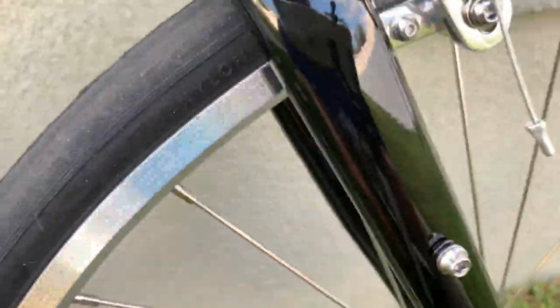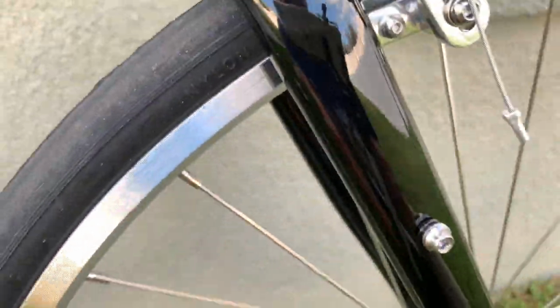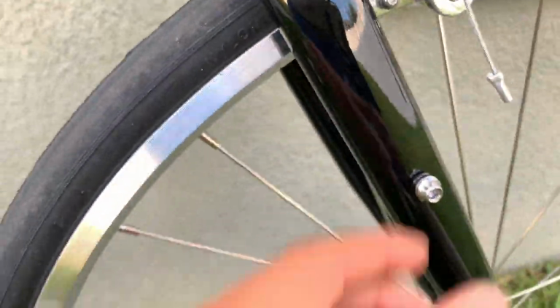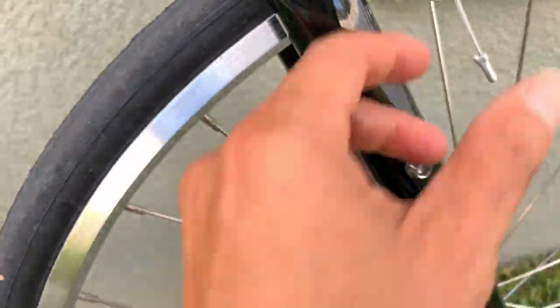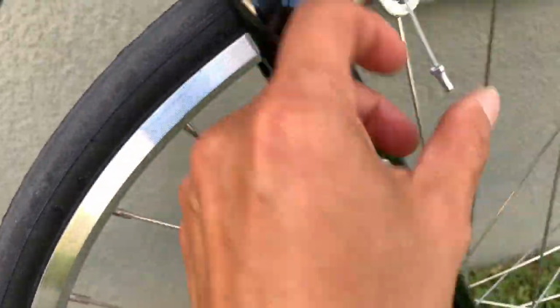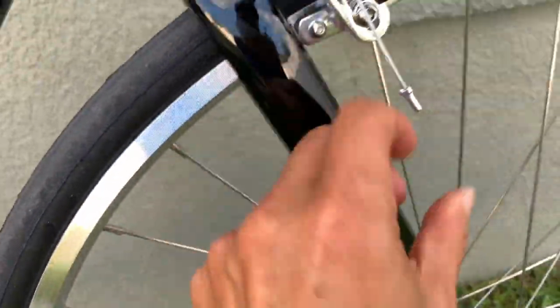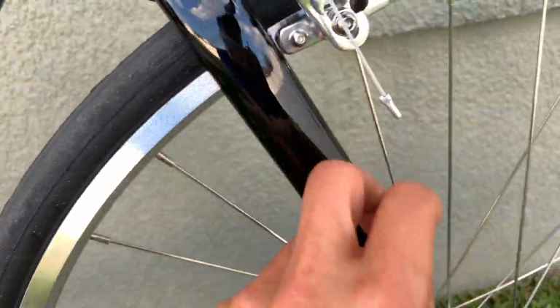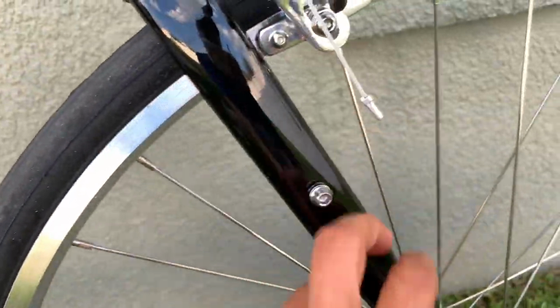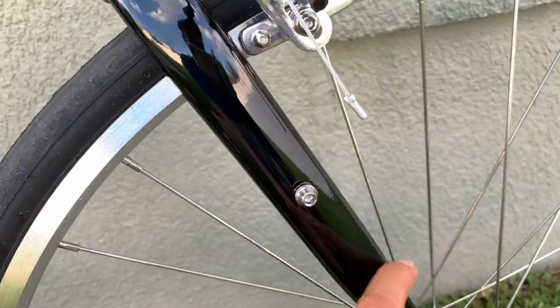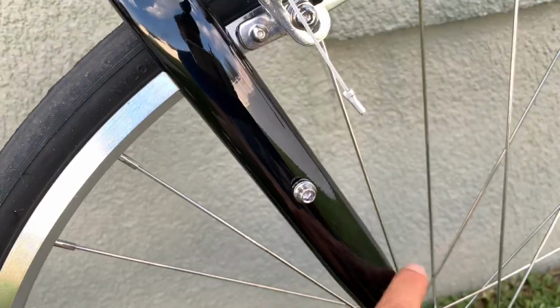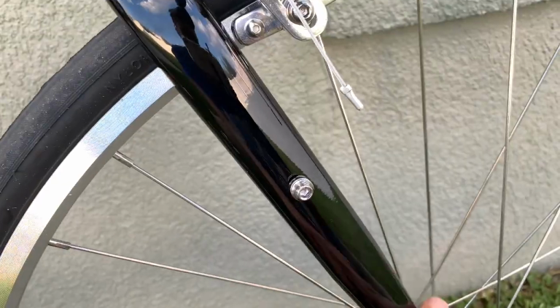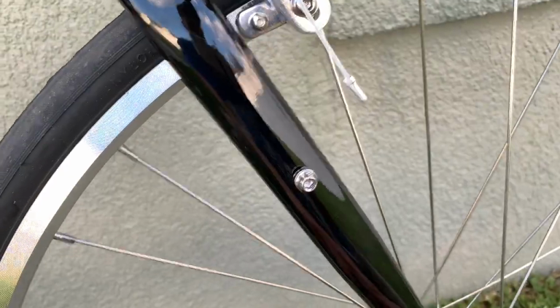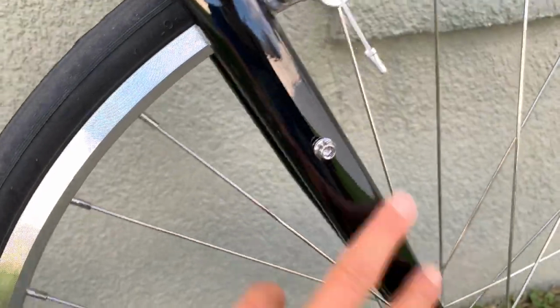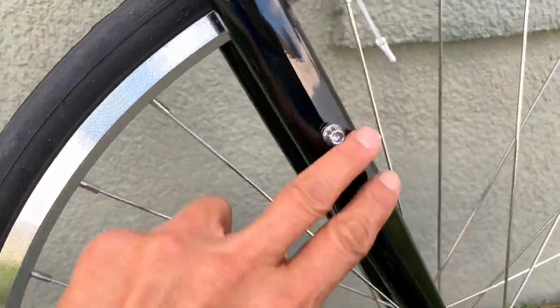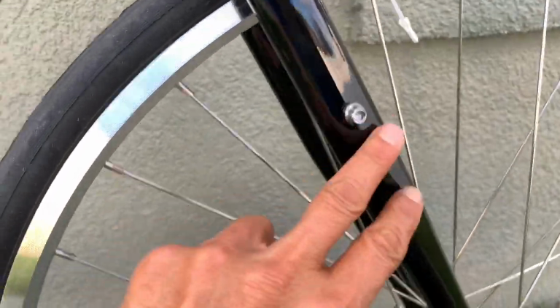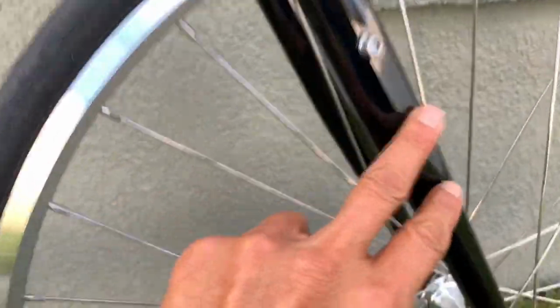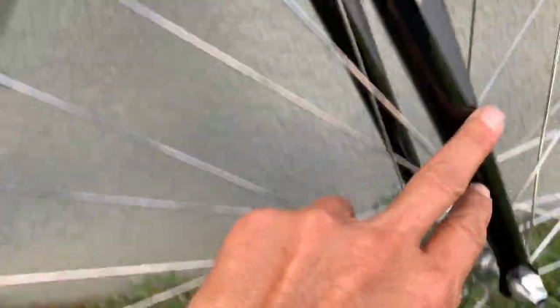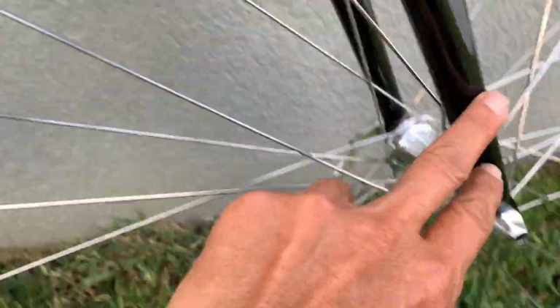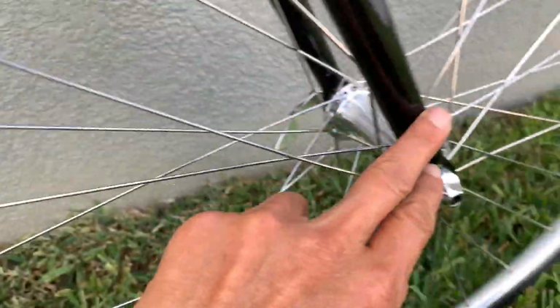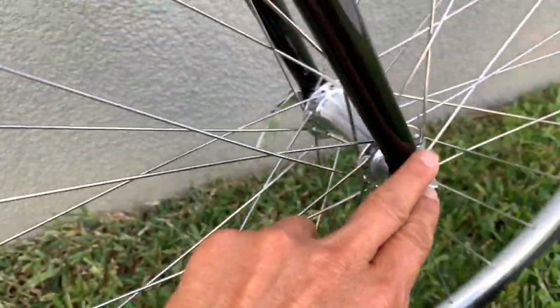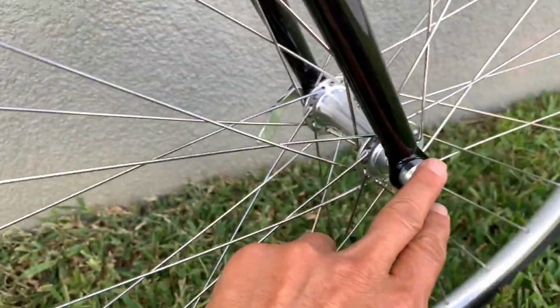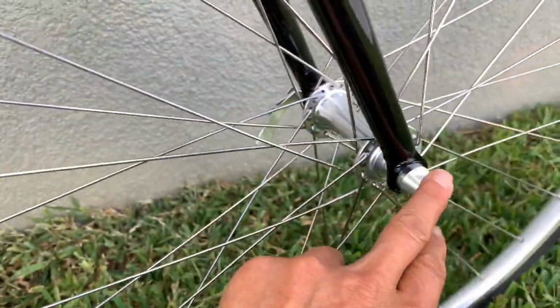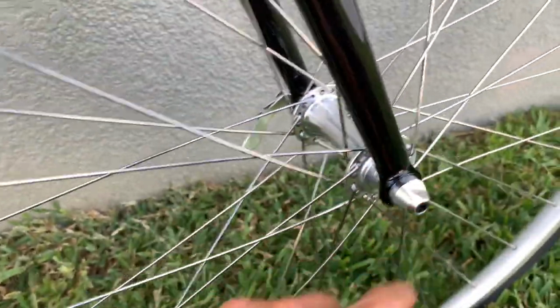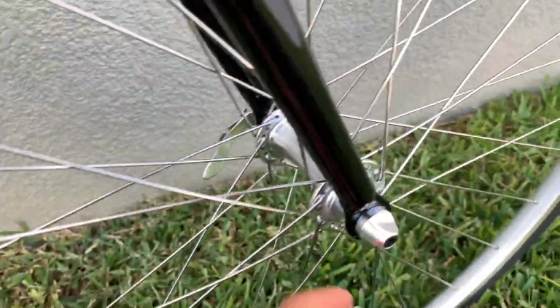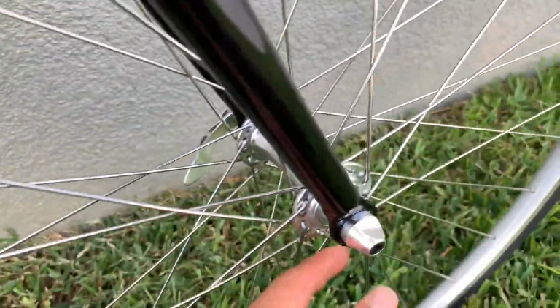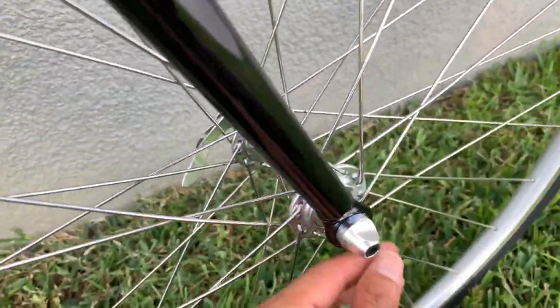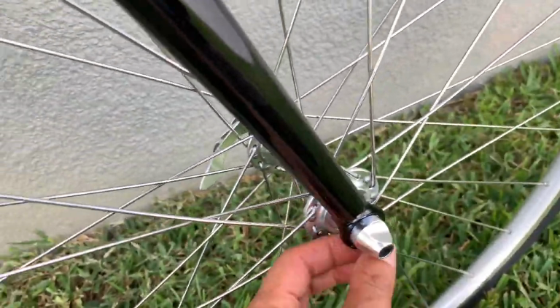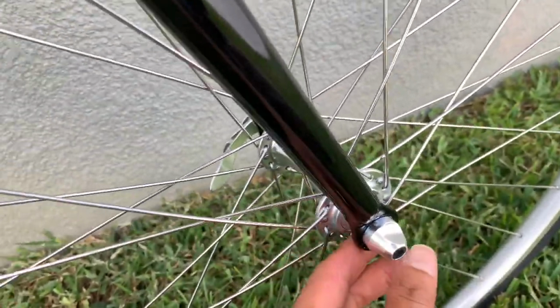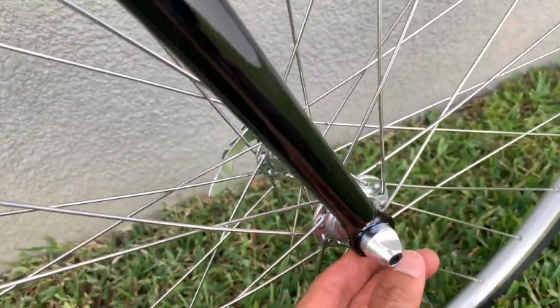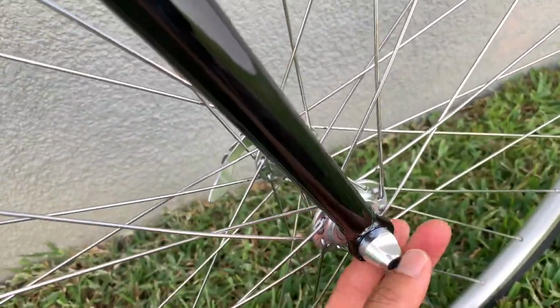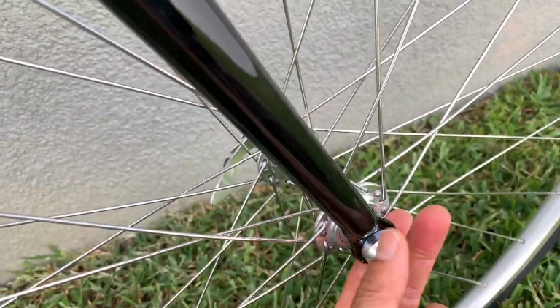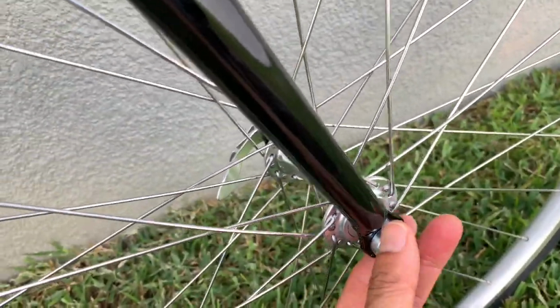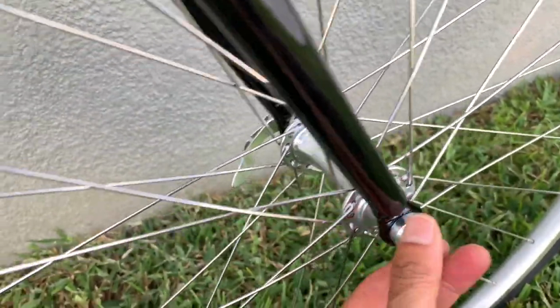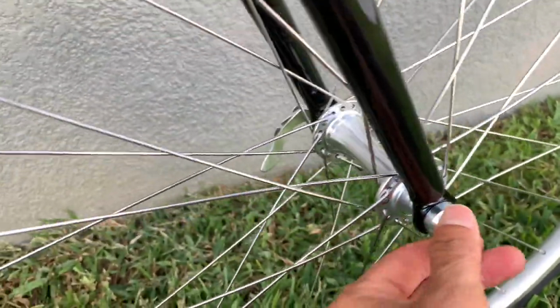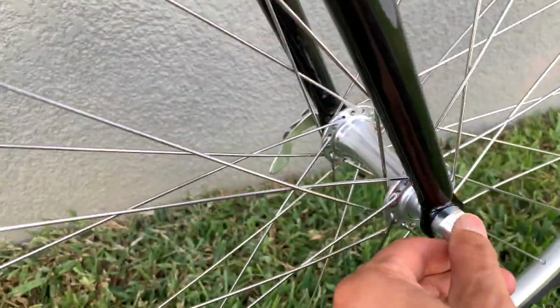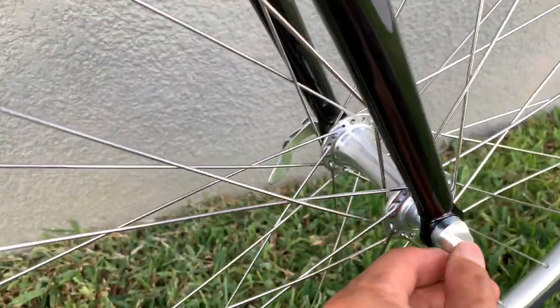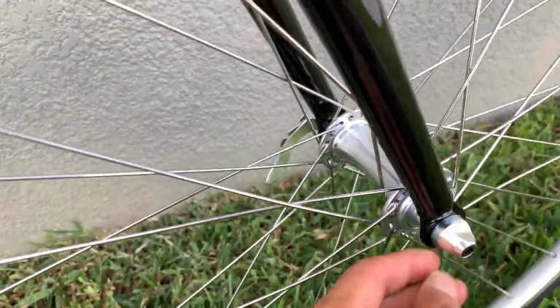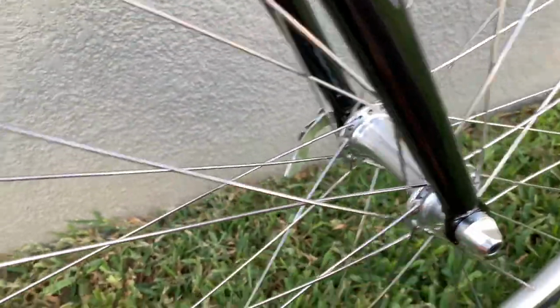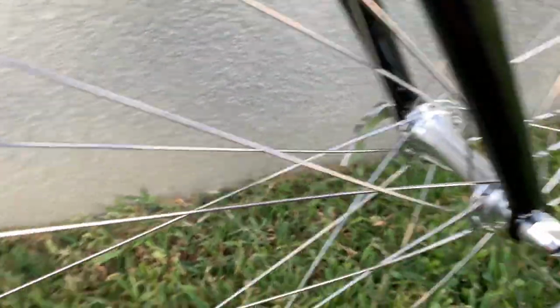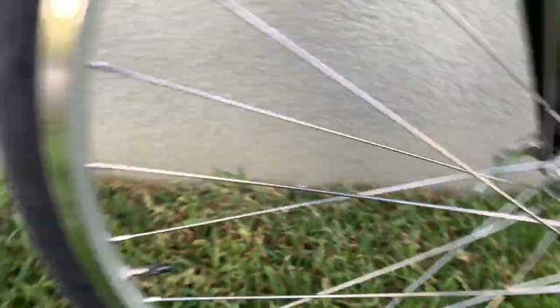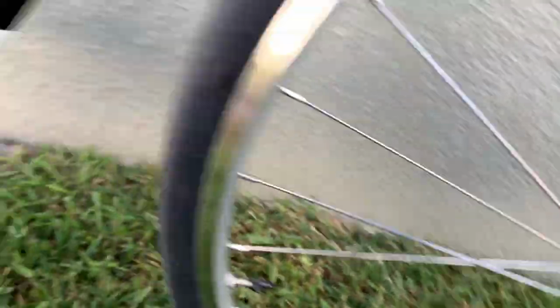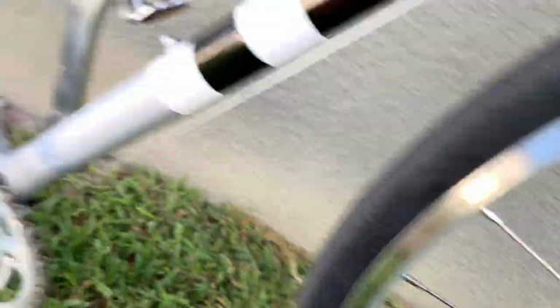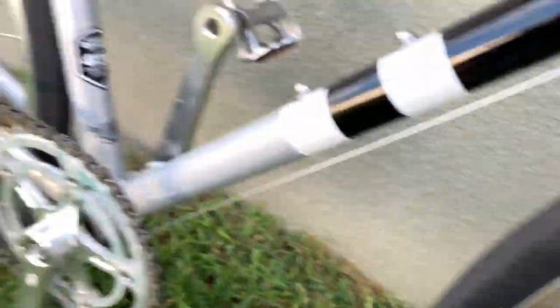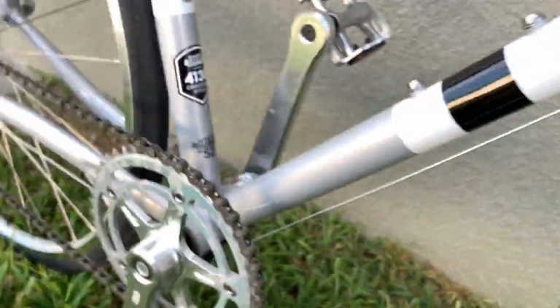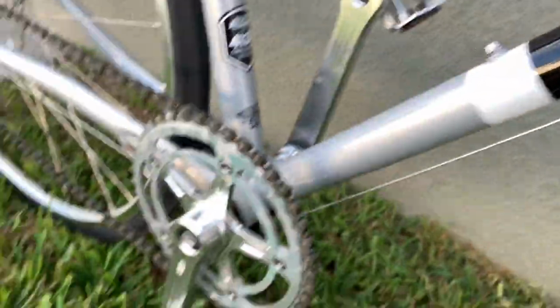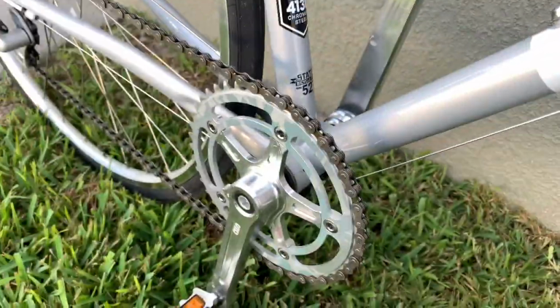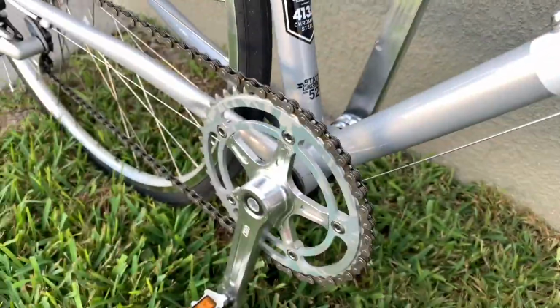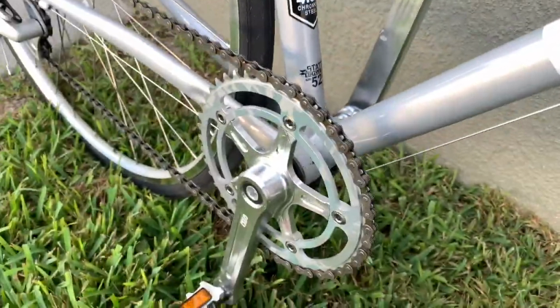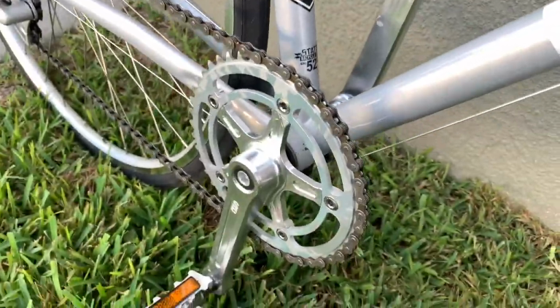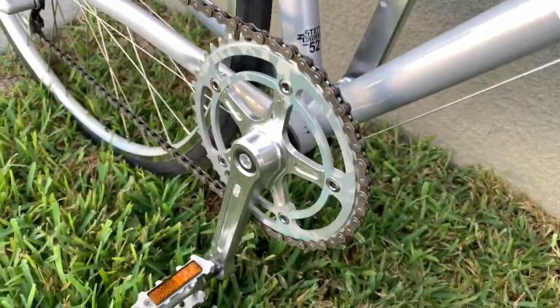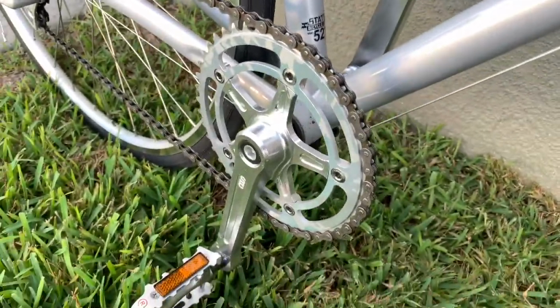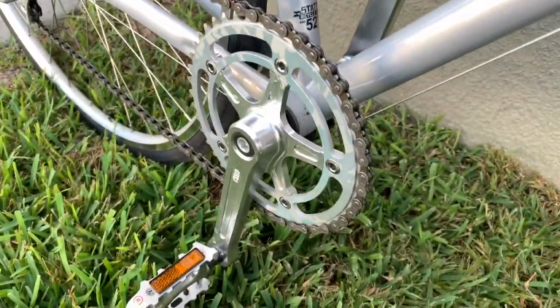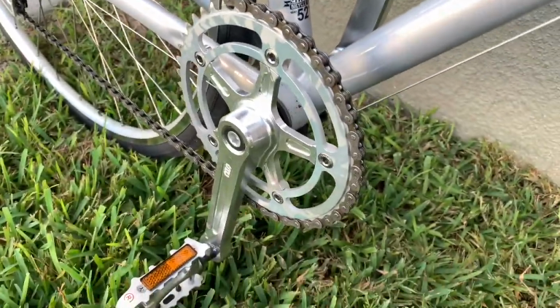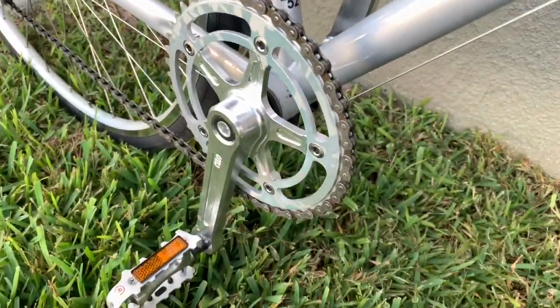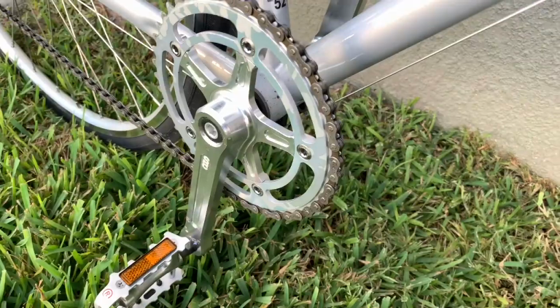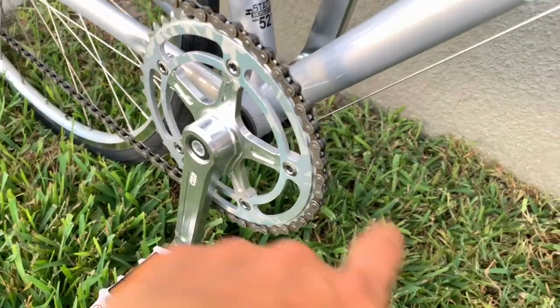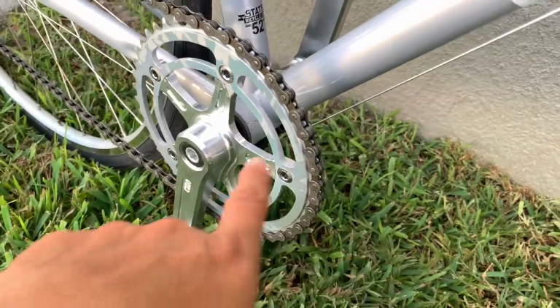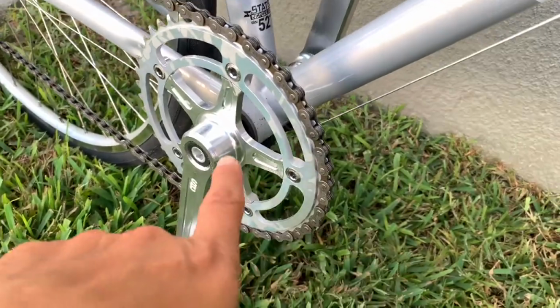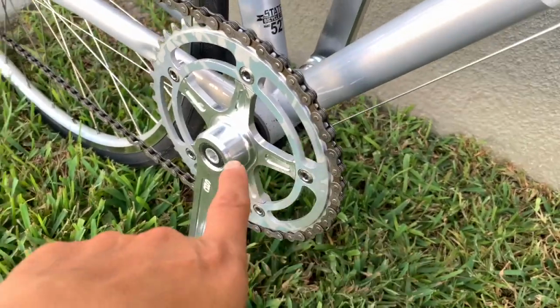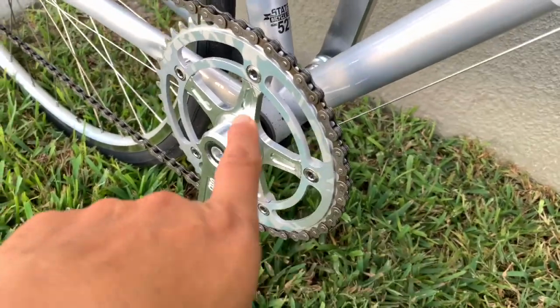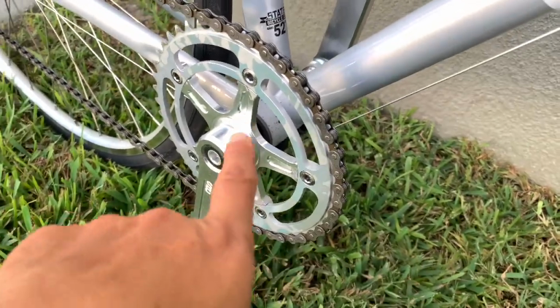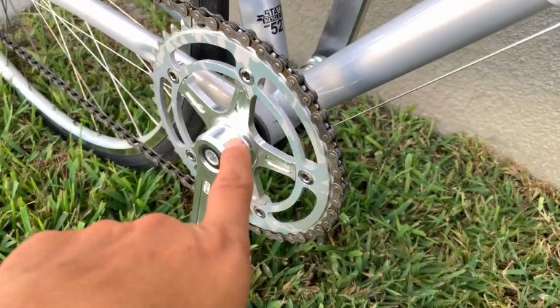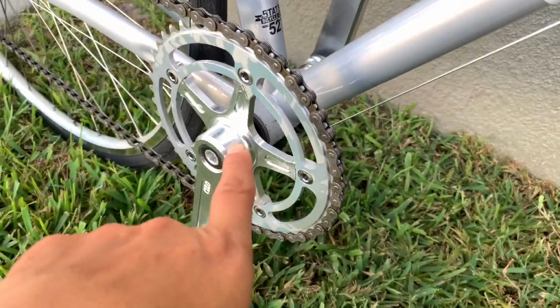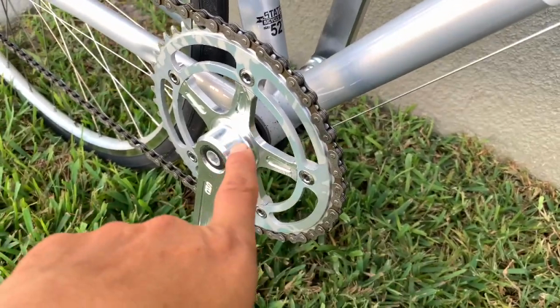They've got a front rack mount and it's quick release. Grease your chain as well.